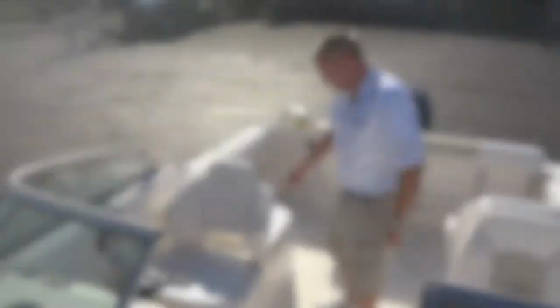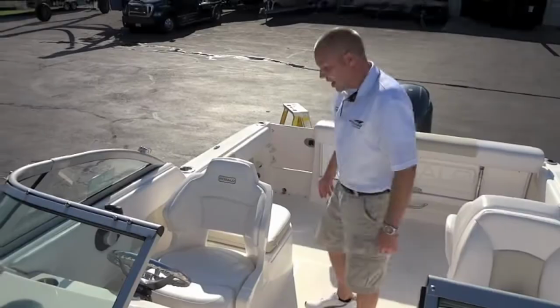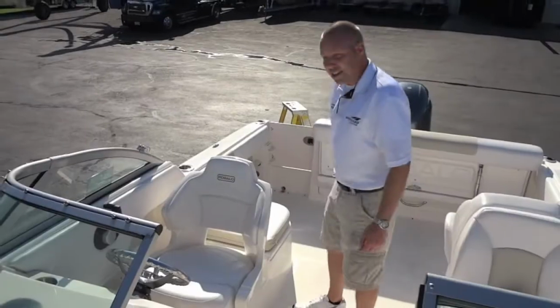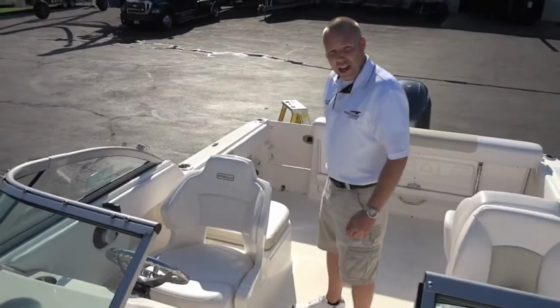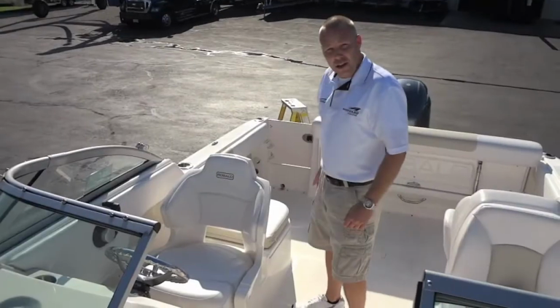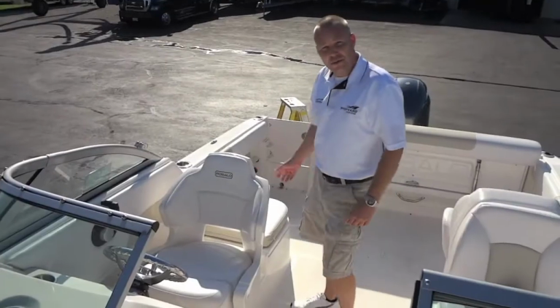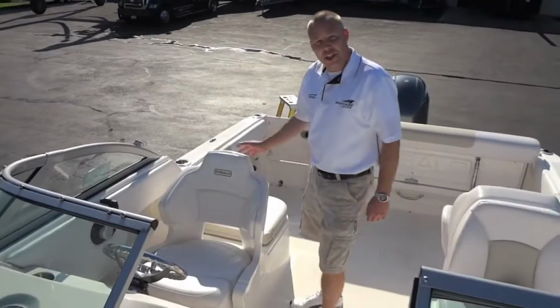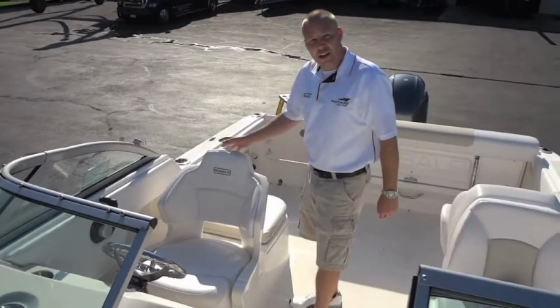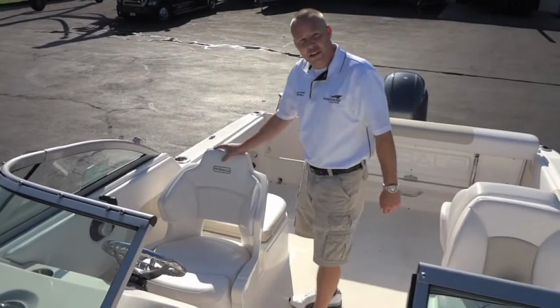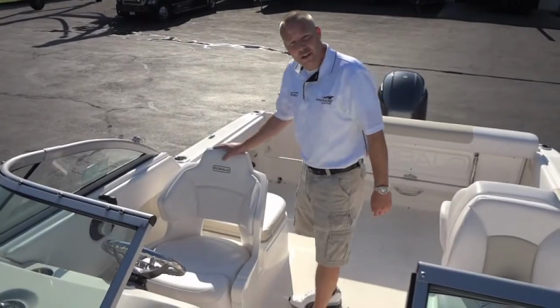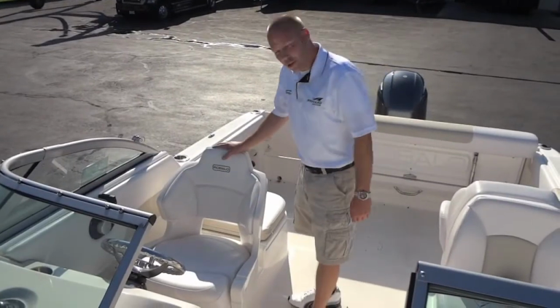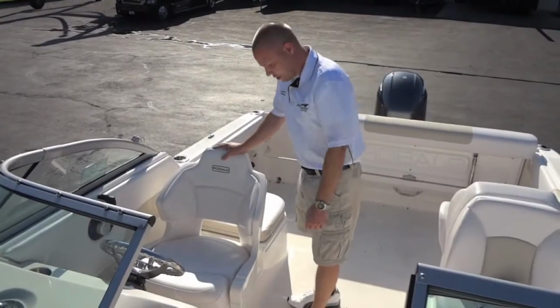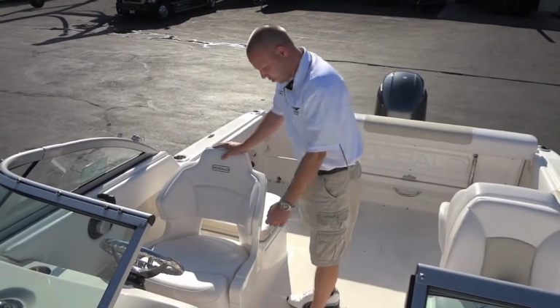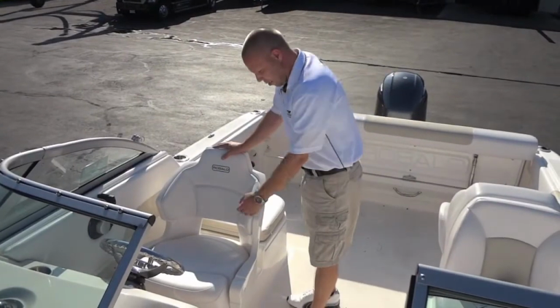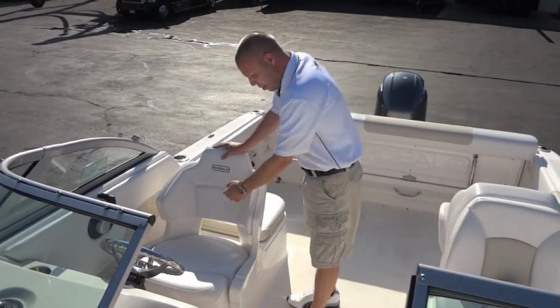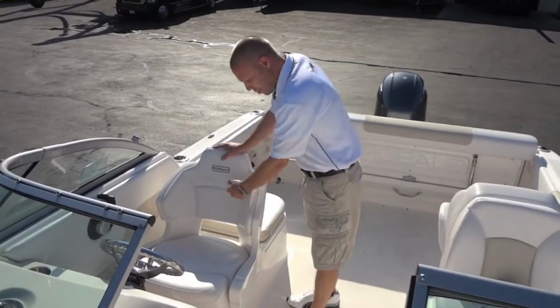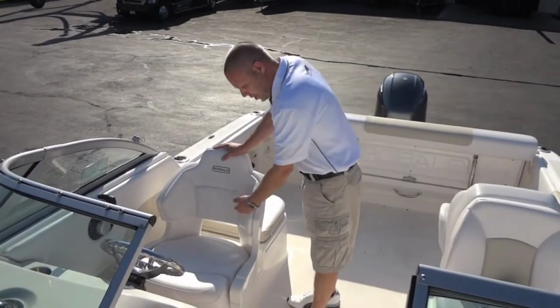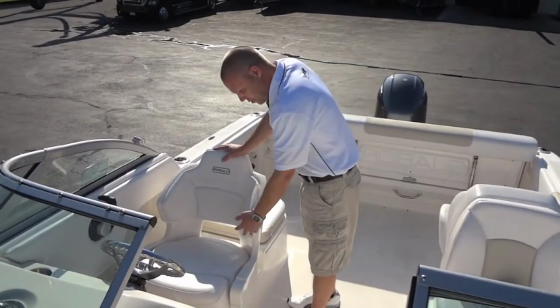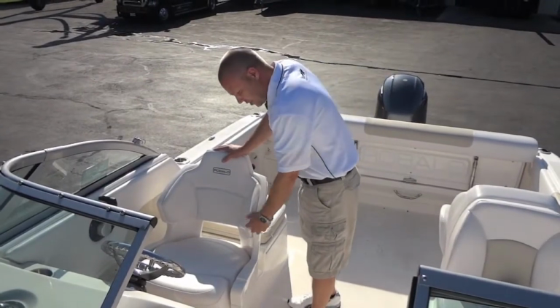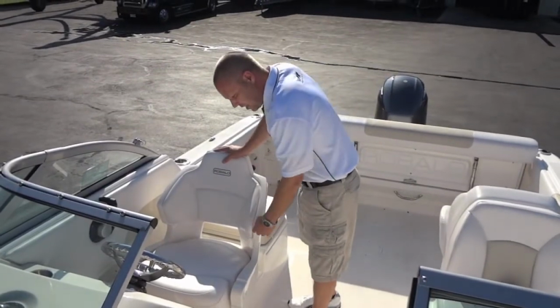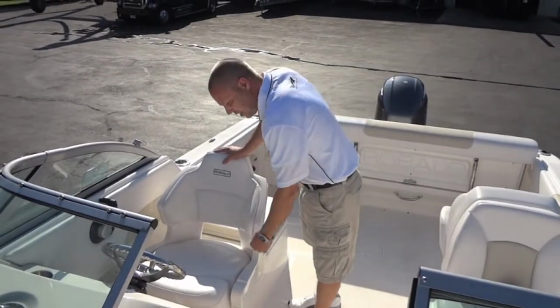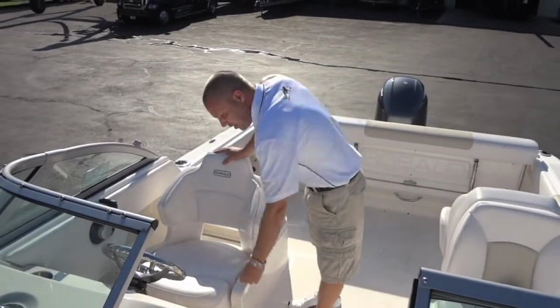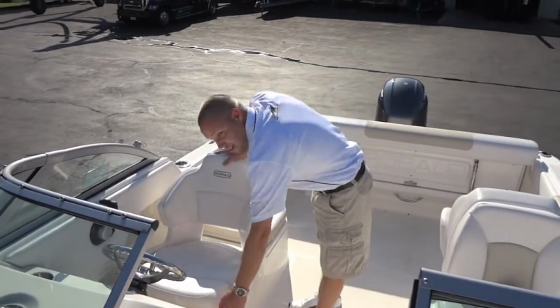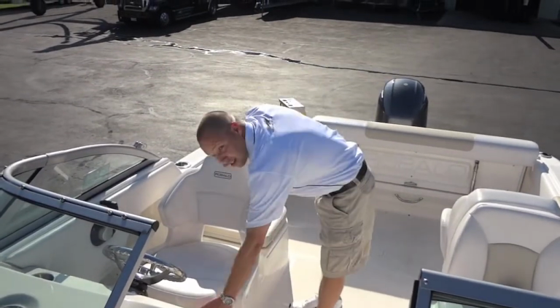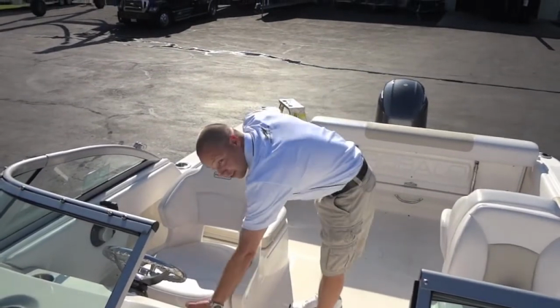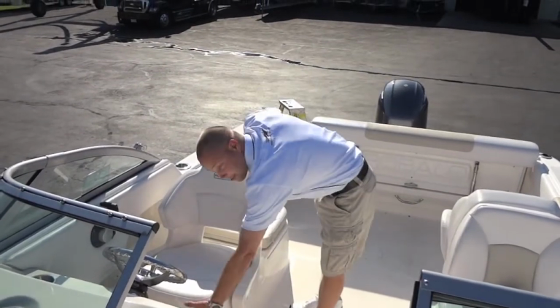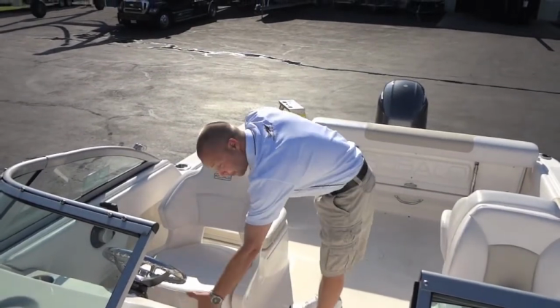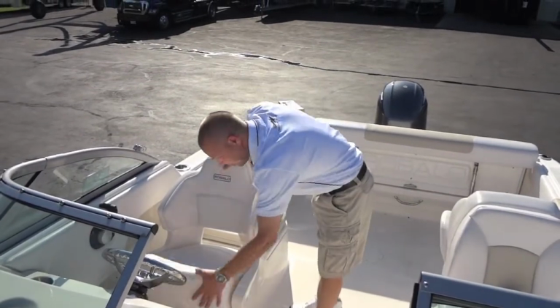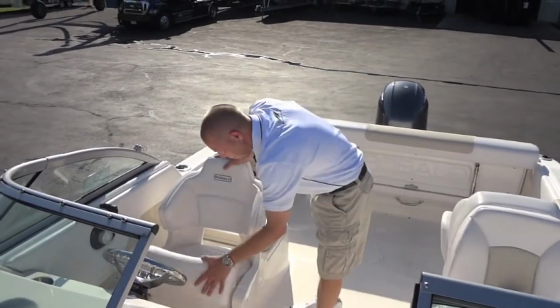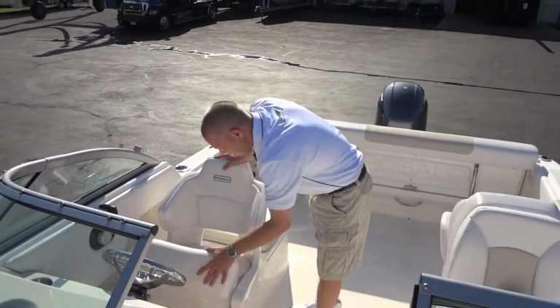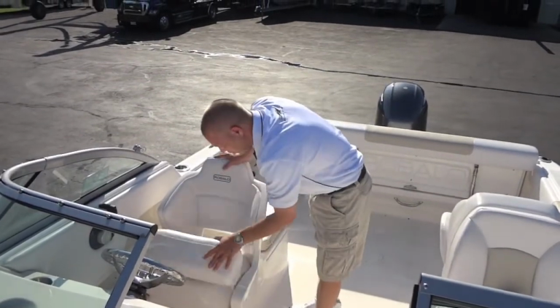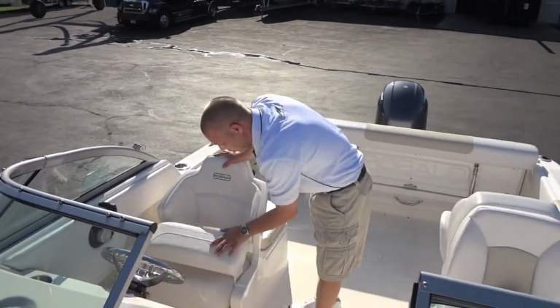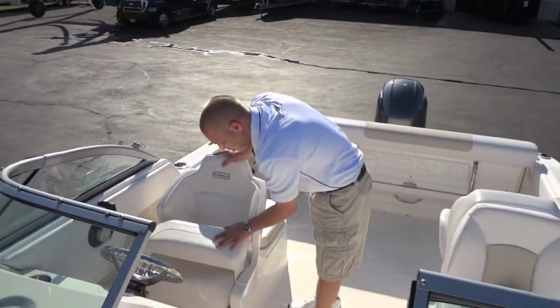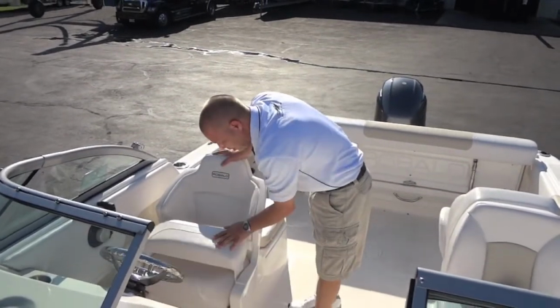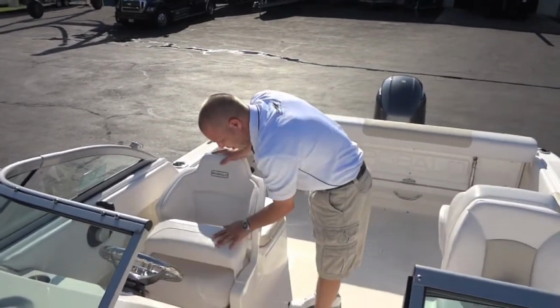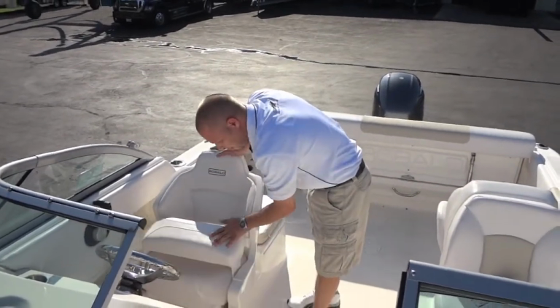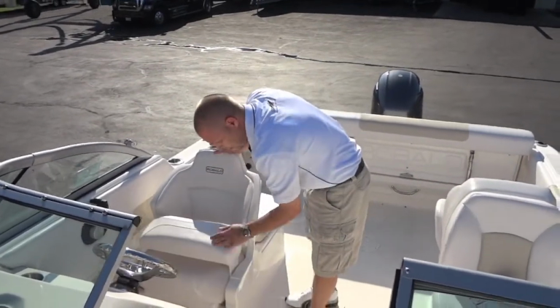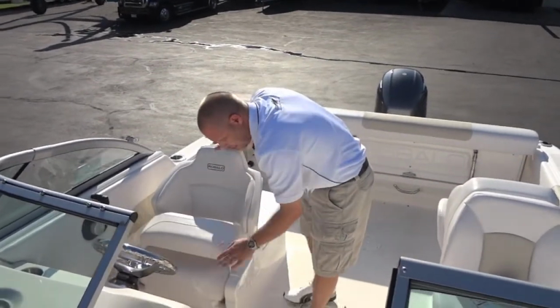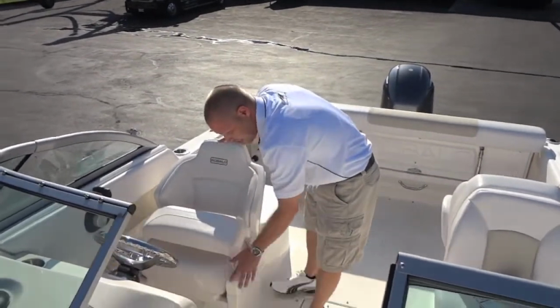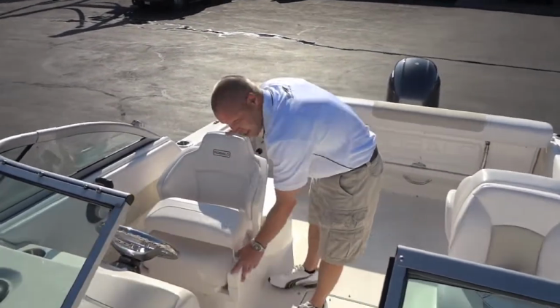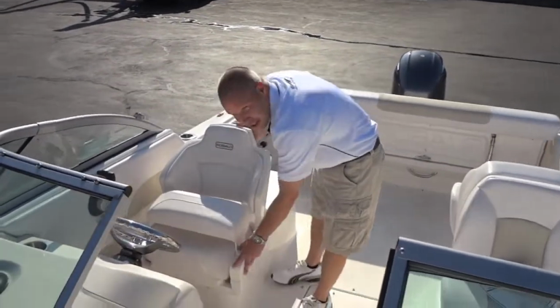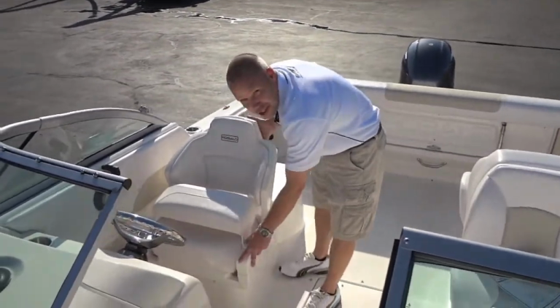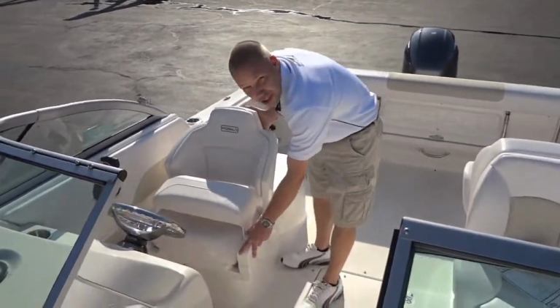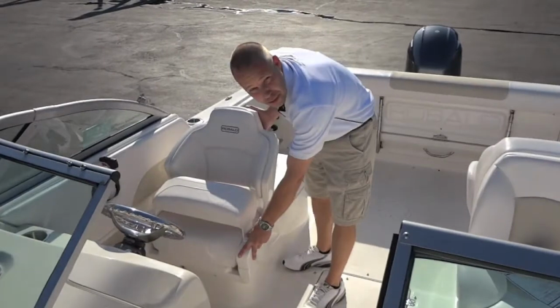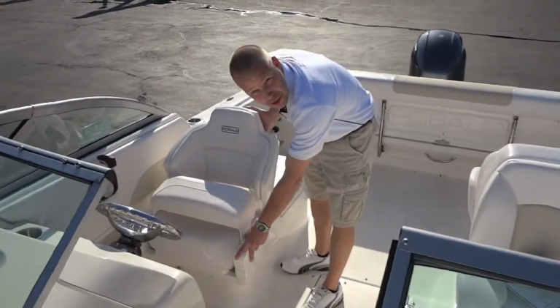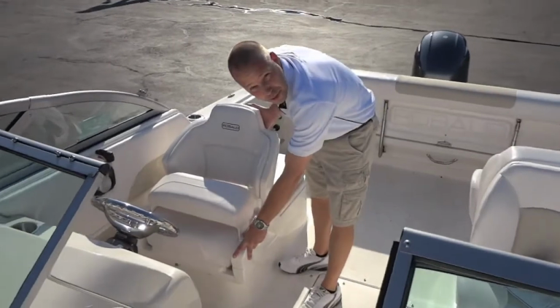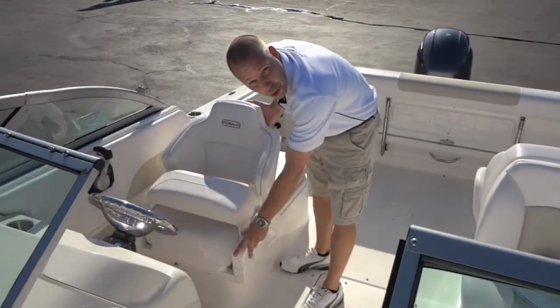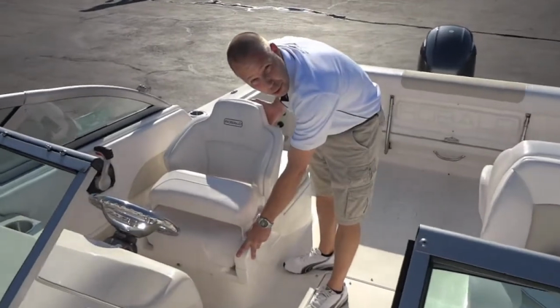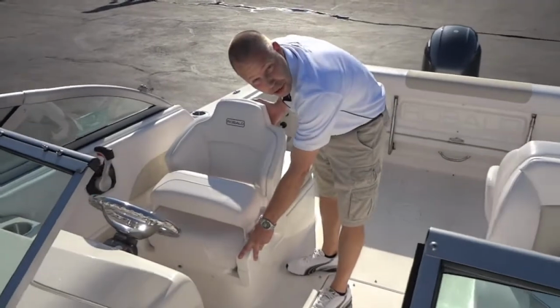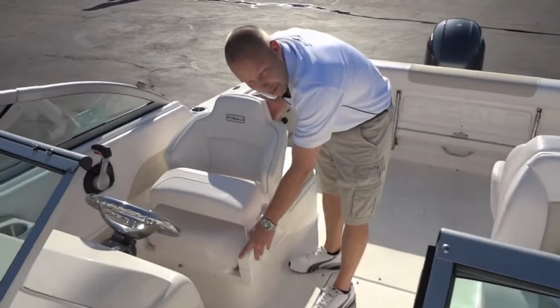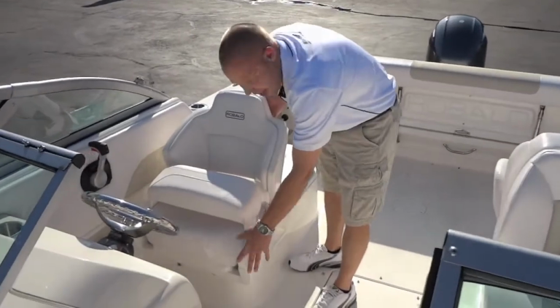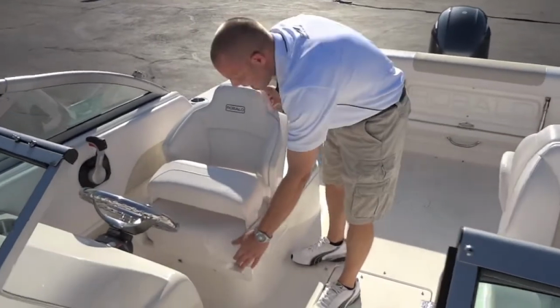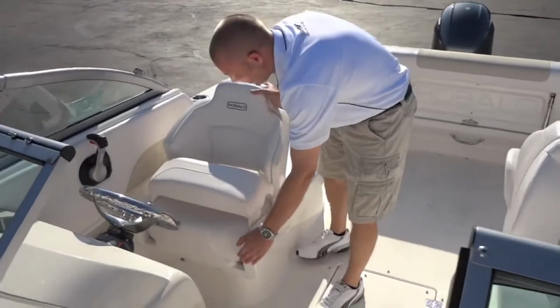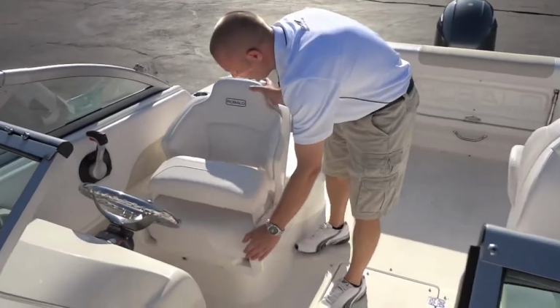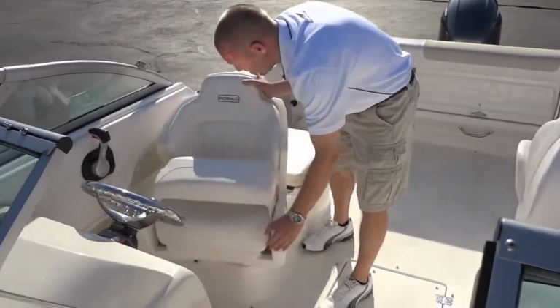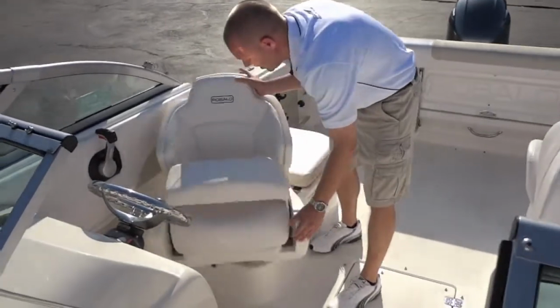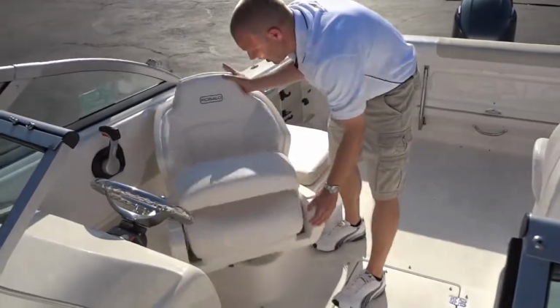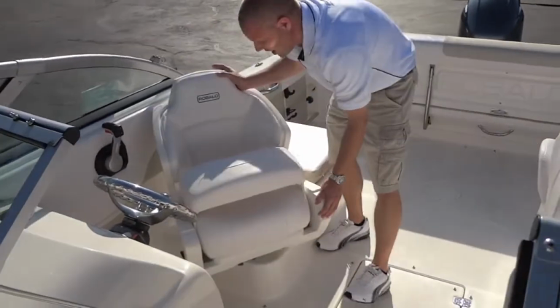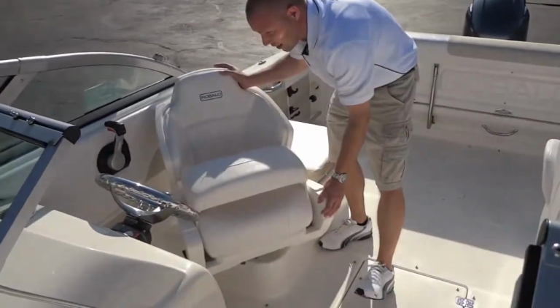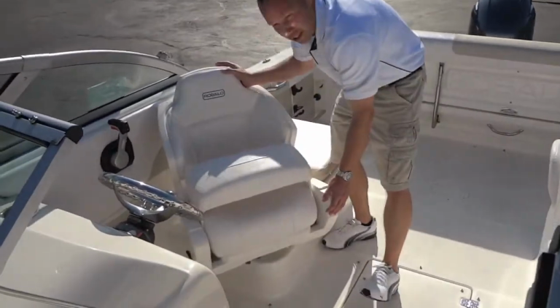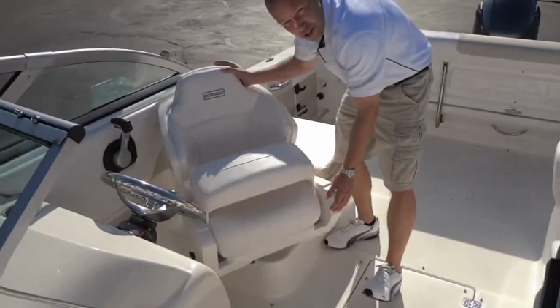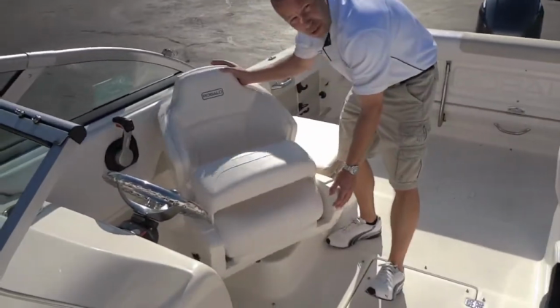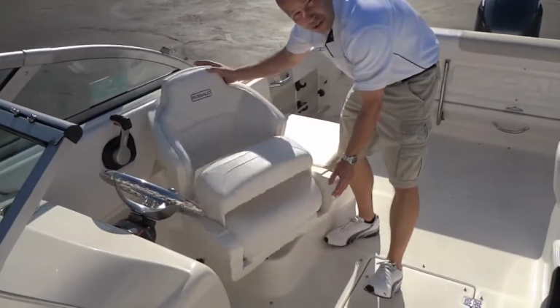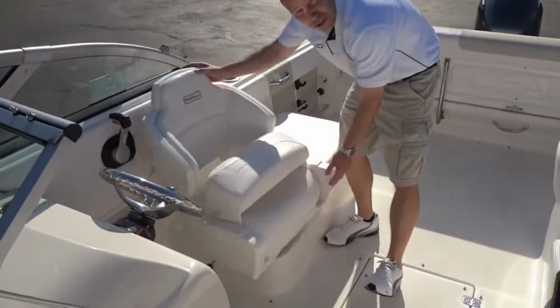At the helm chair you'll notice a wrap-around seat, flip-up bolster, adjustments forward and back, and it can swivel.